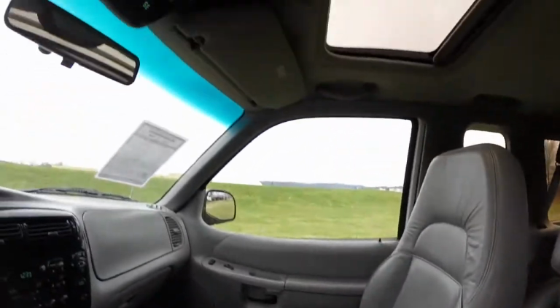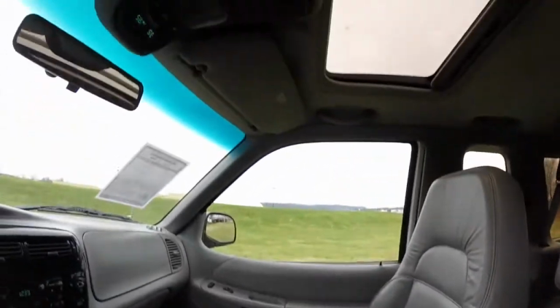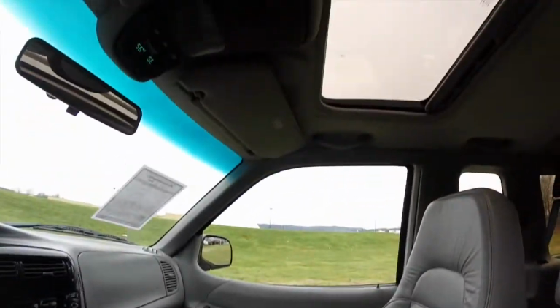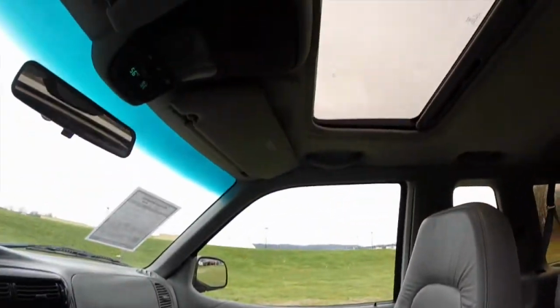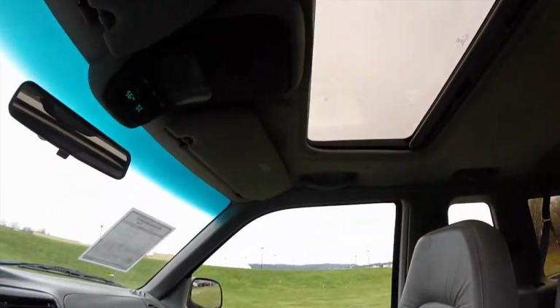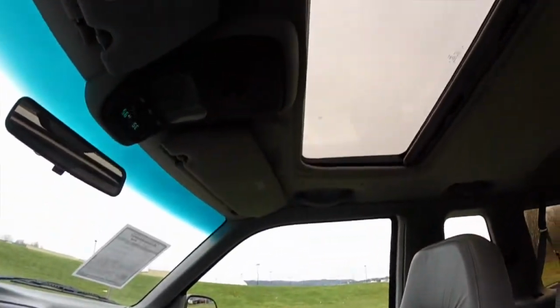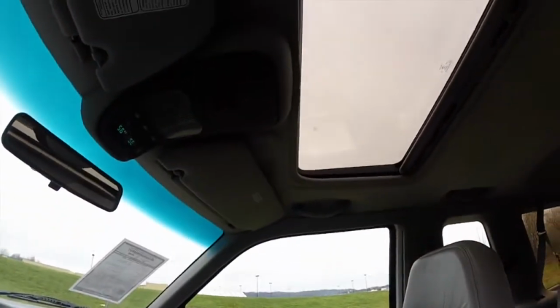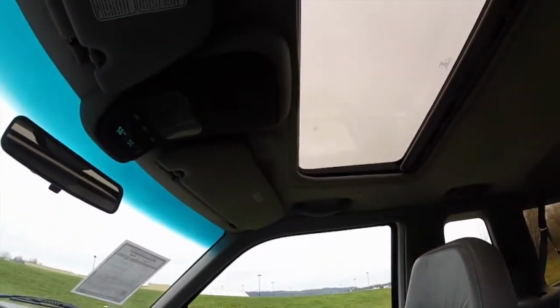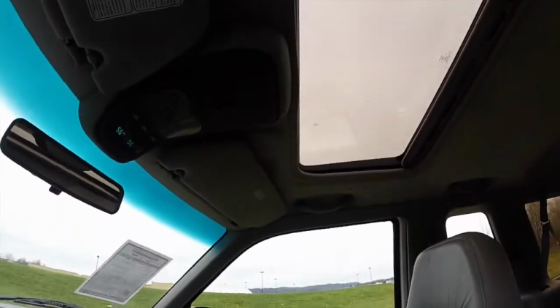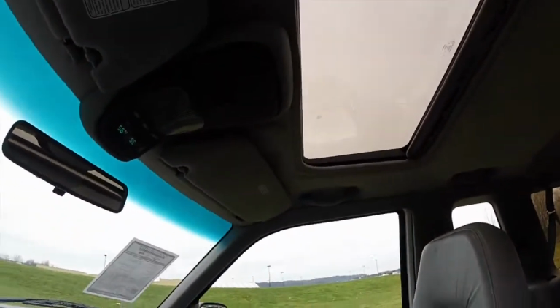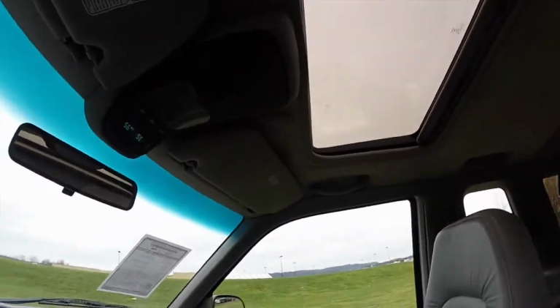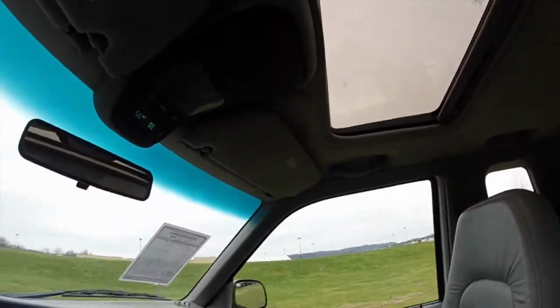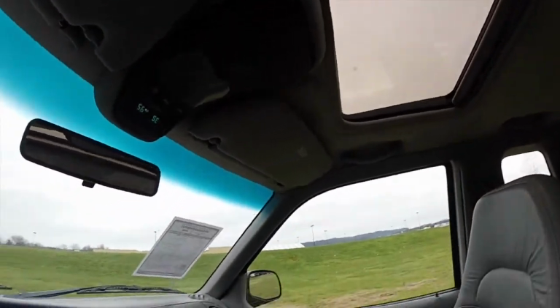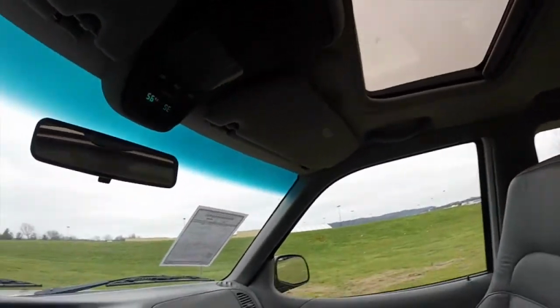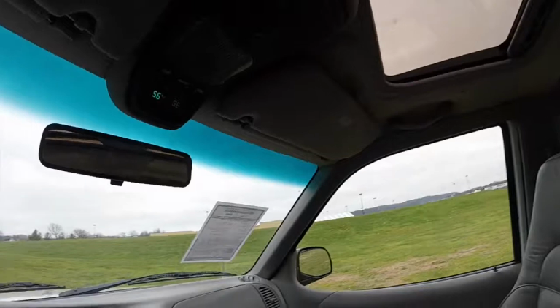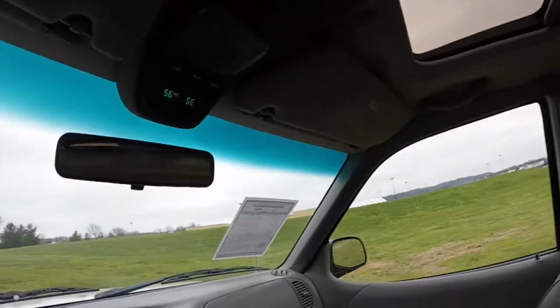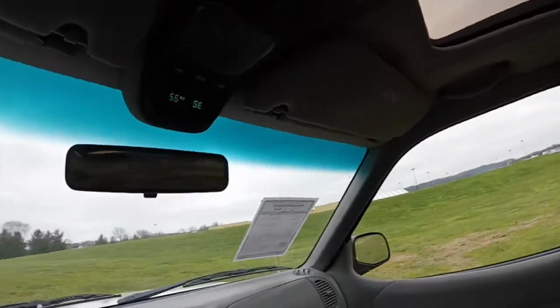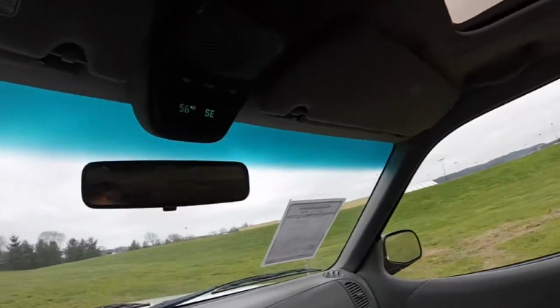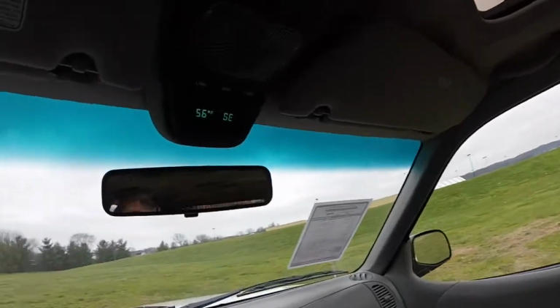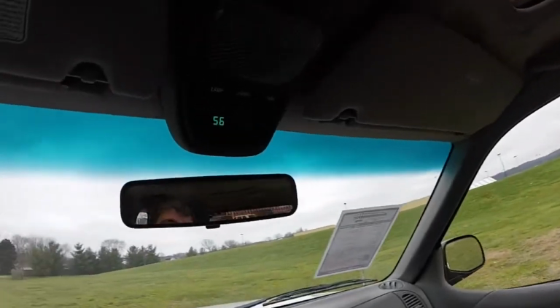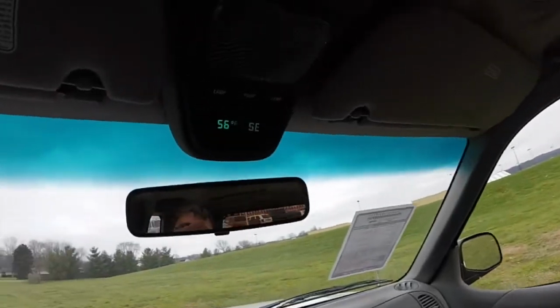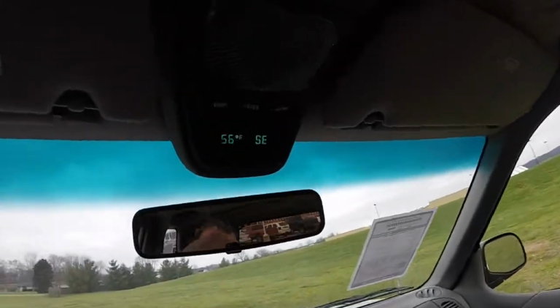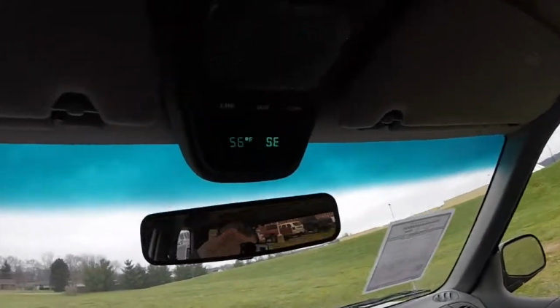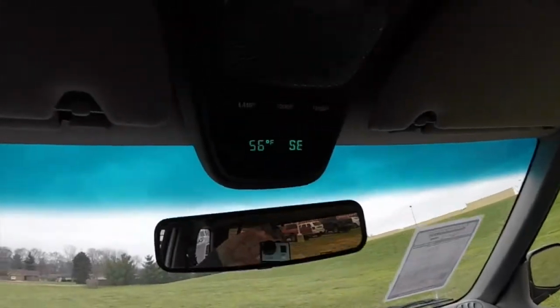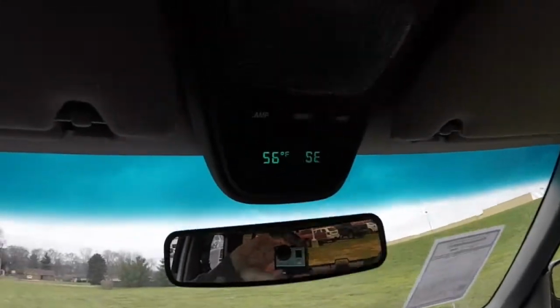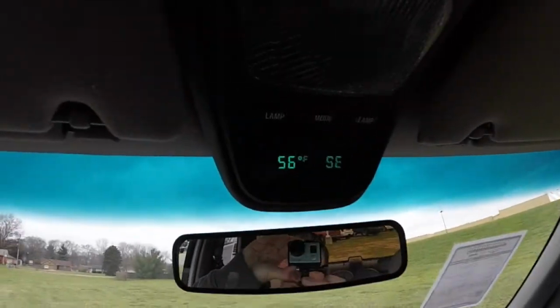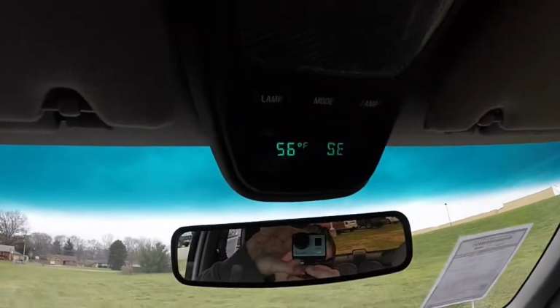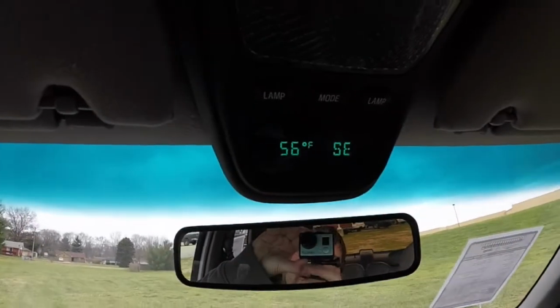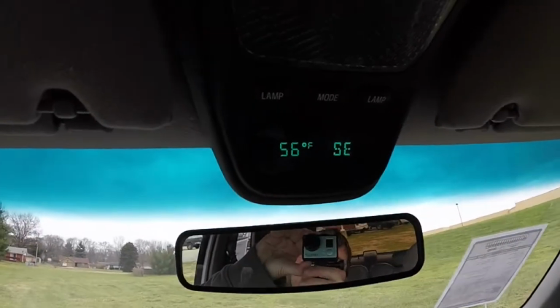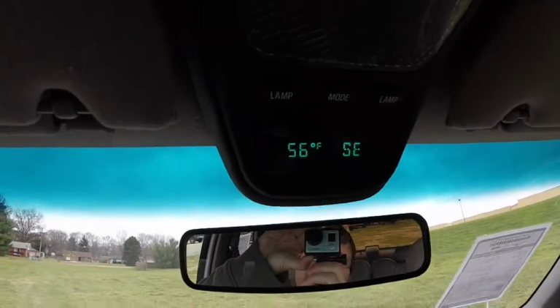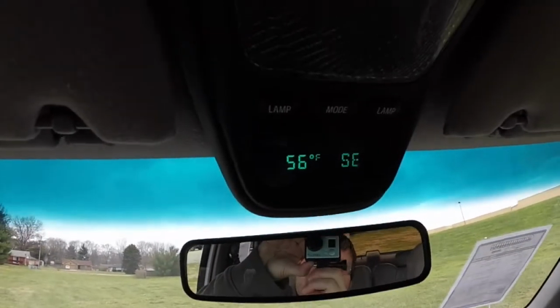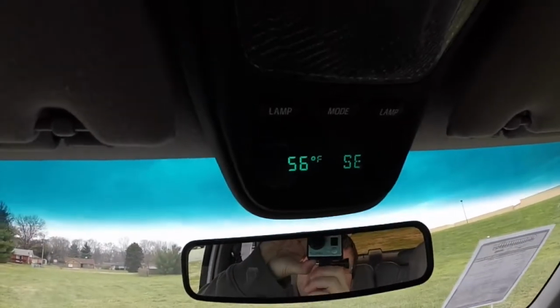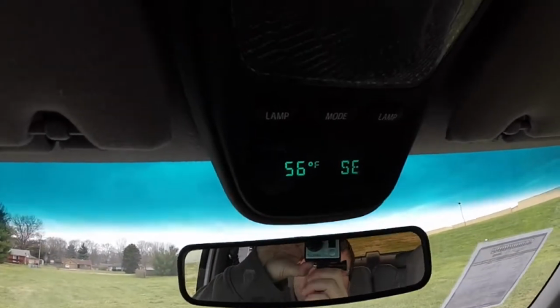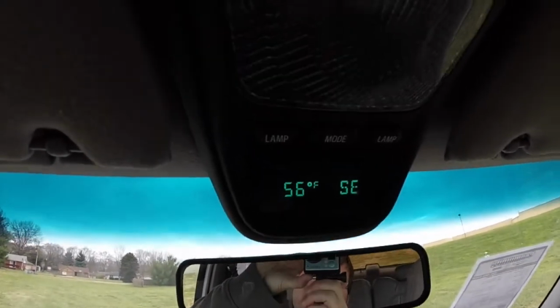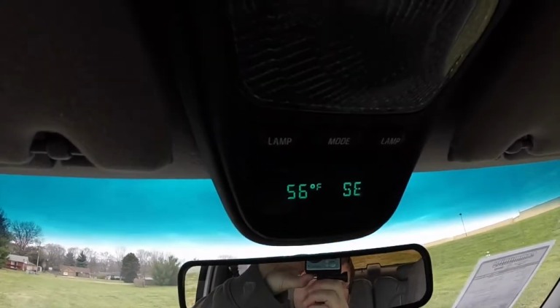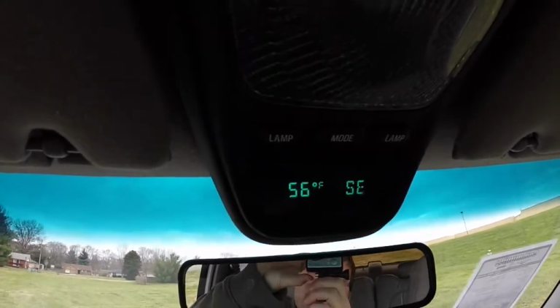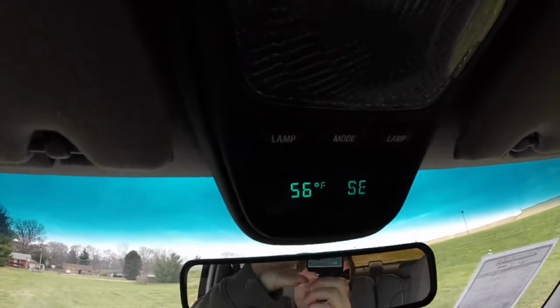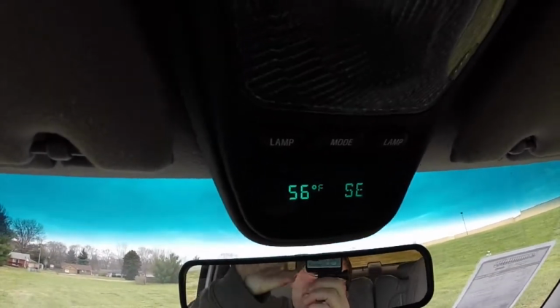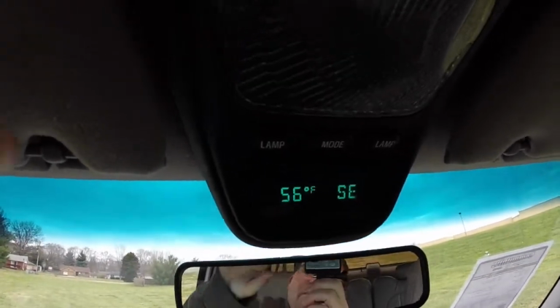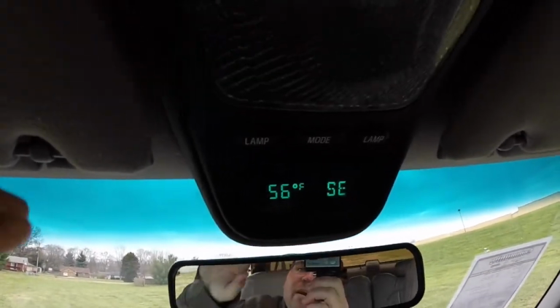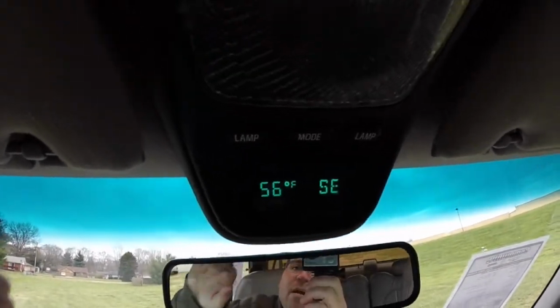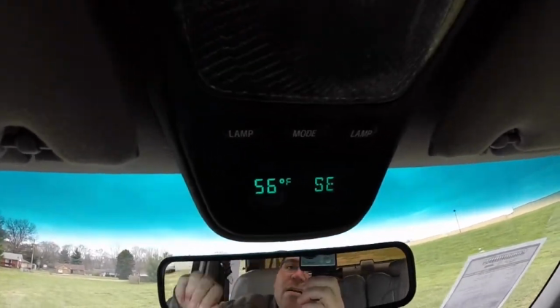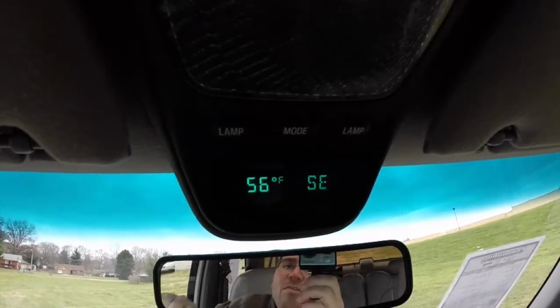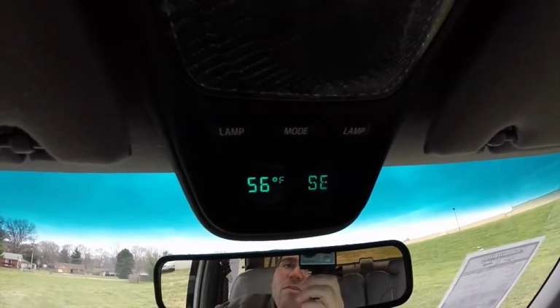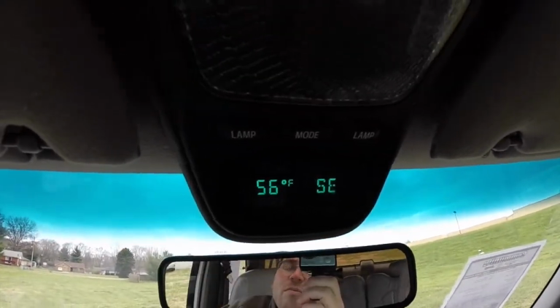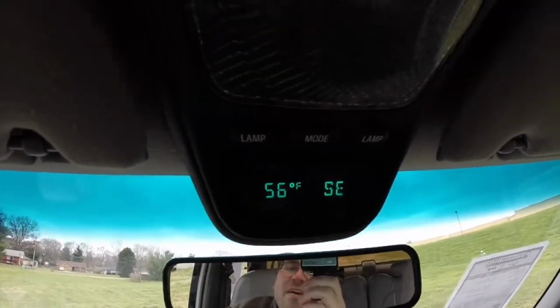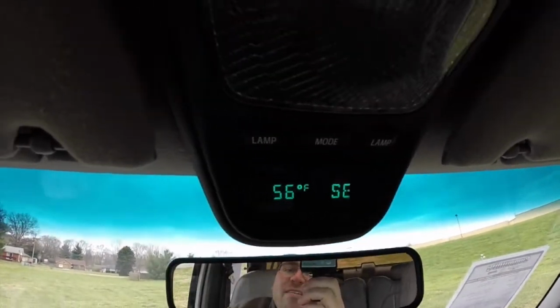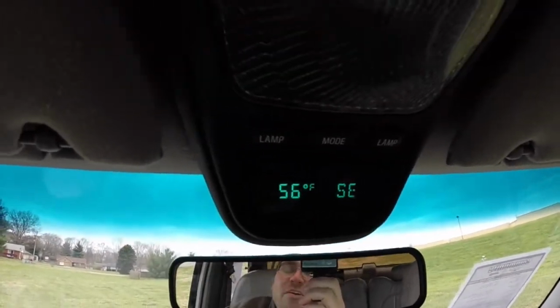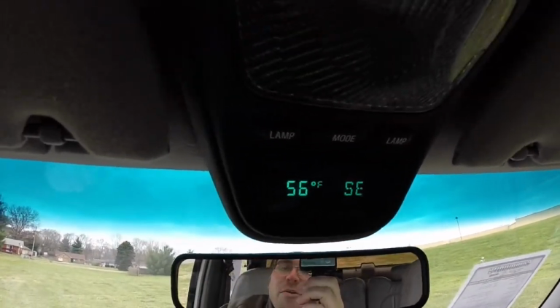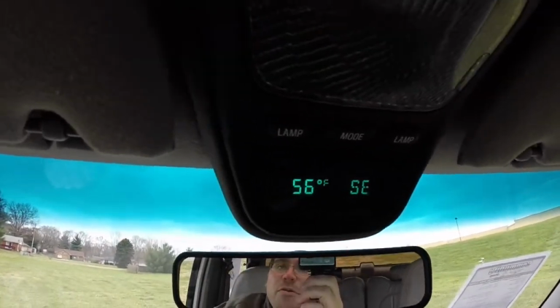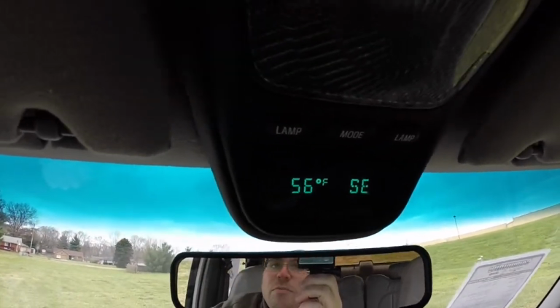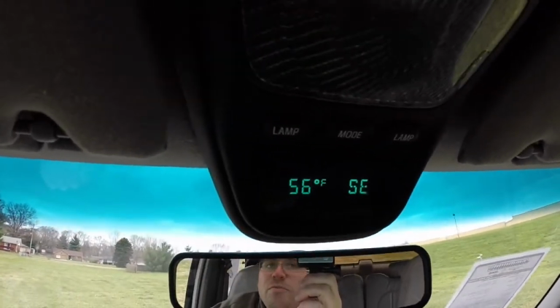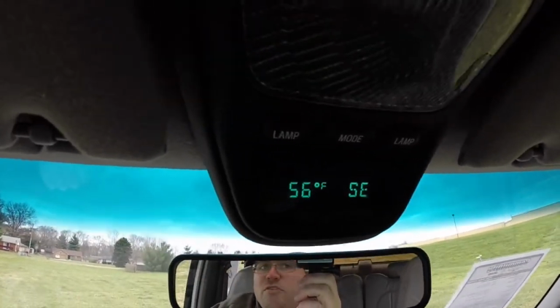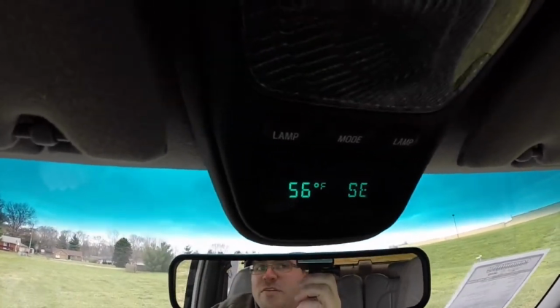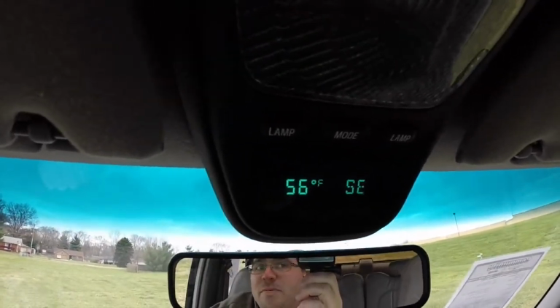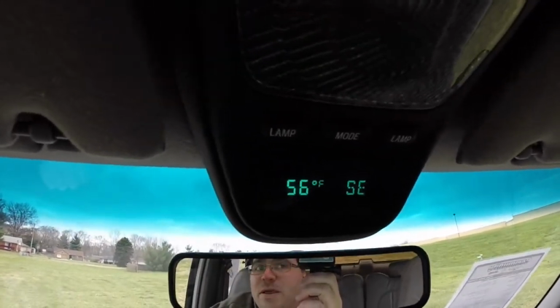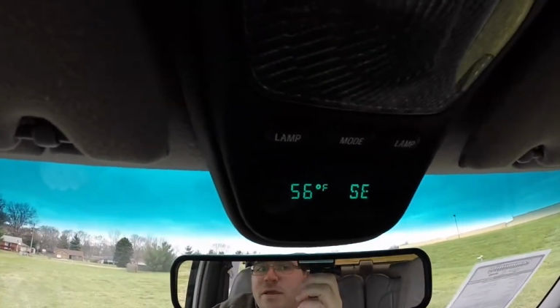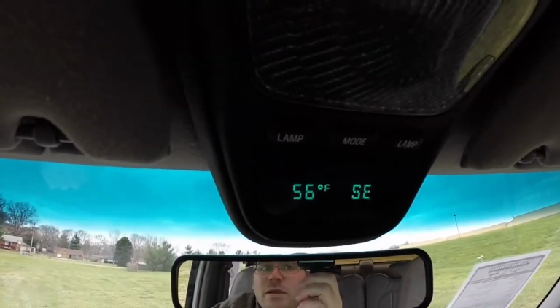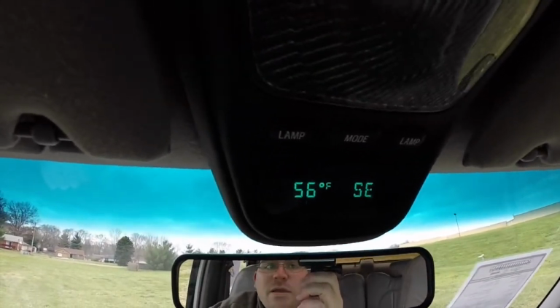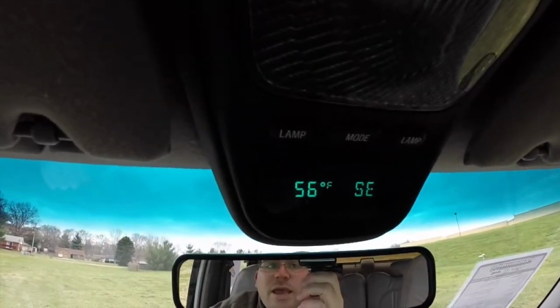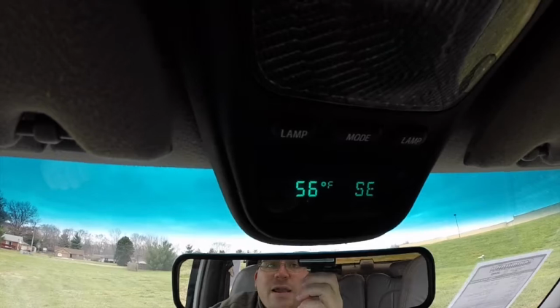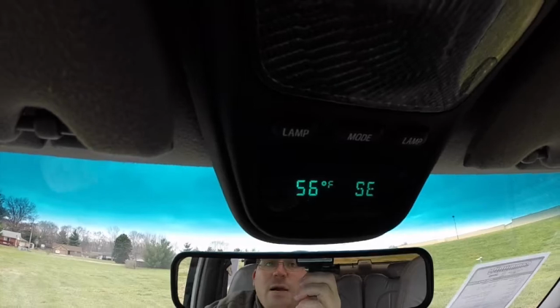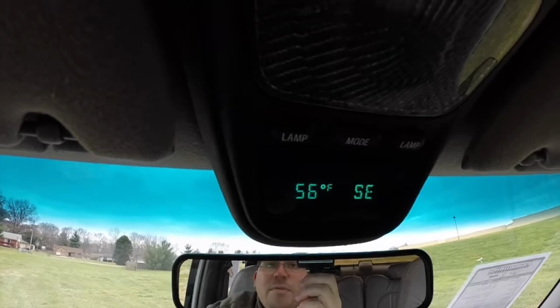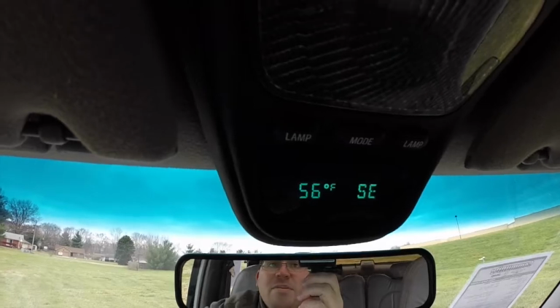It does have a power sunroof, and overhead you have an overhead console with exterior temperature display and compass.